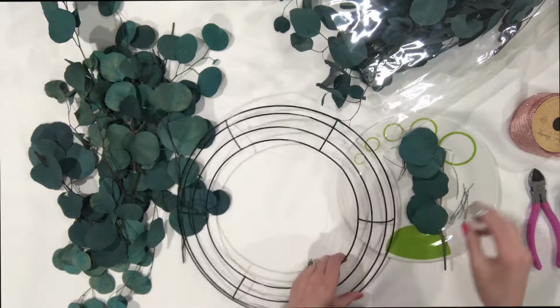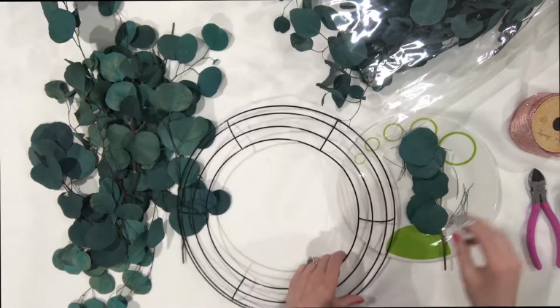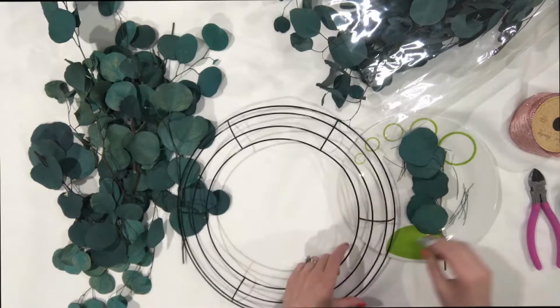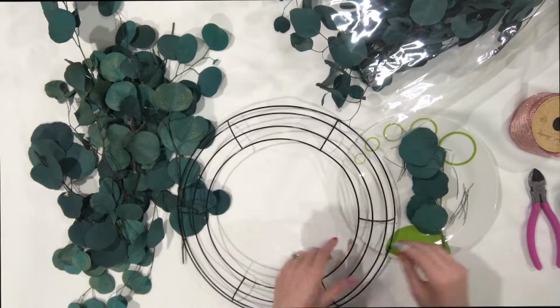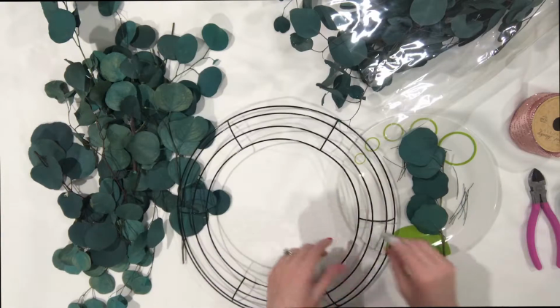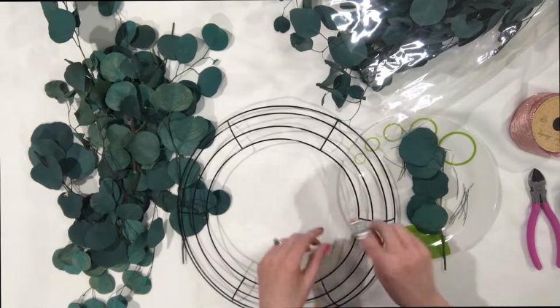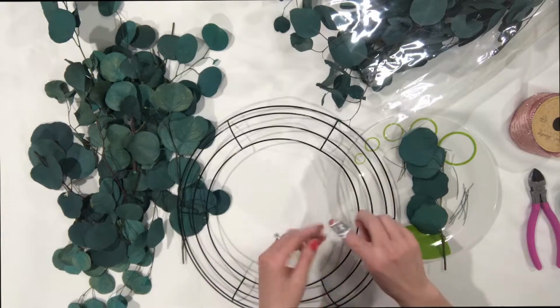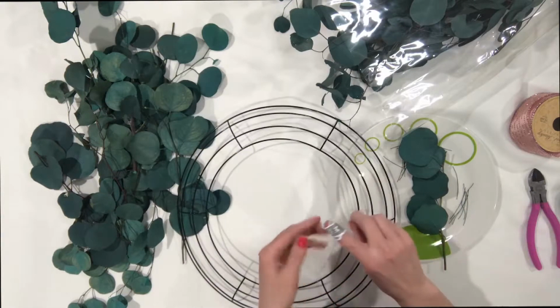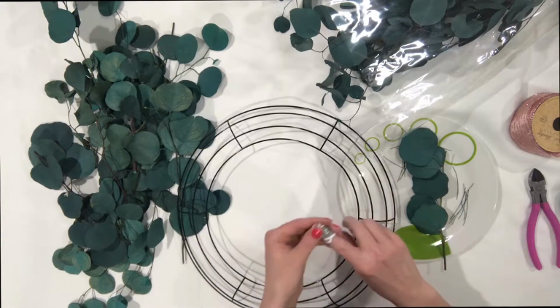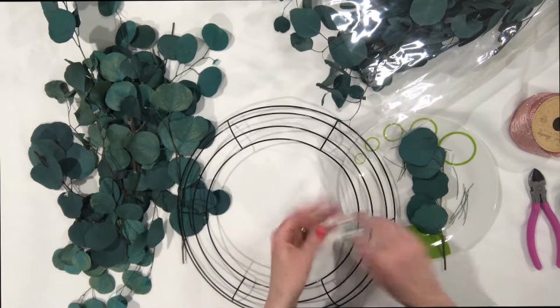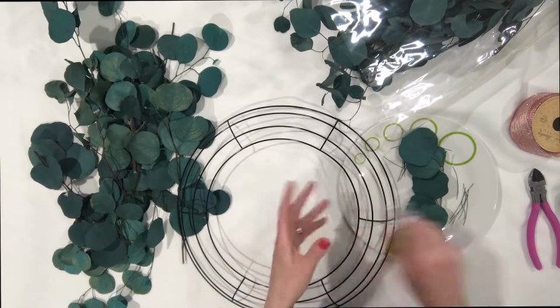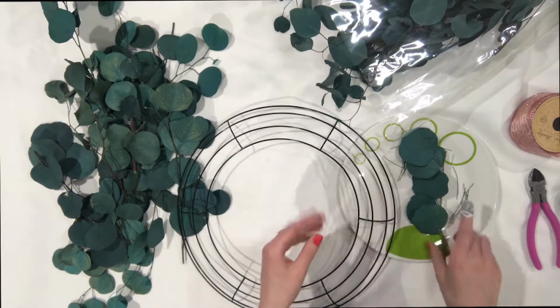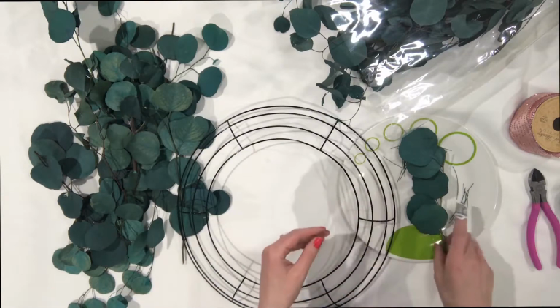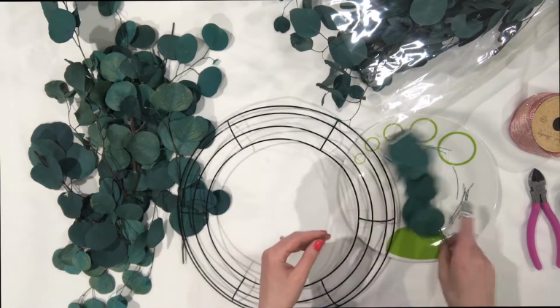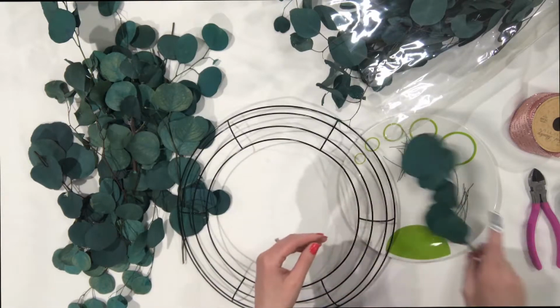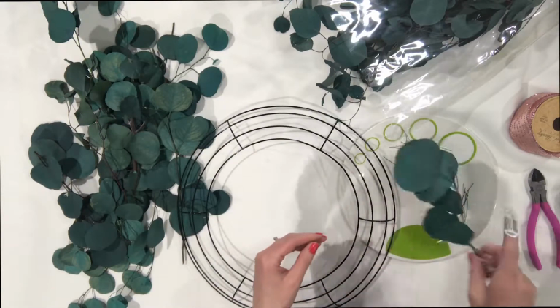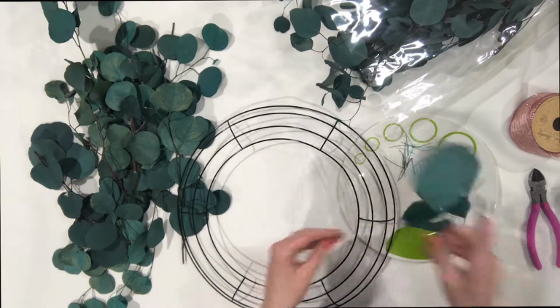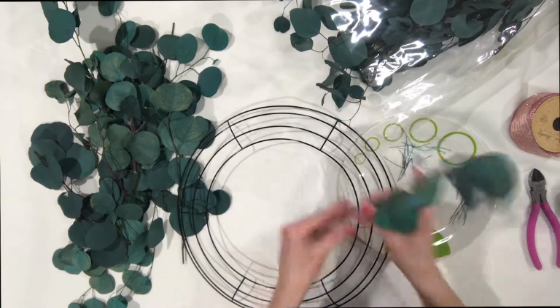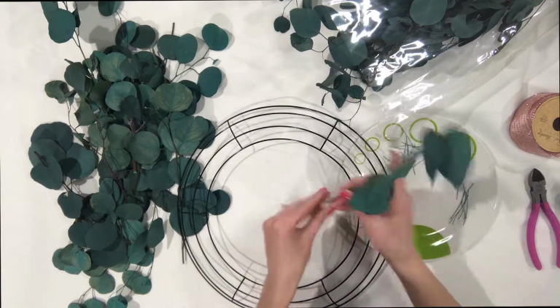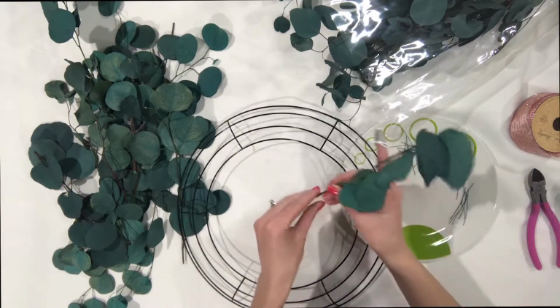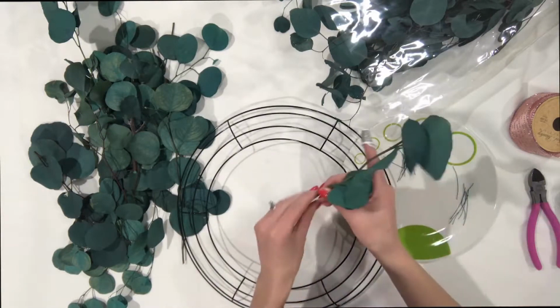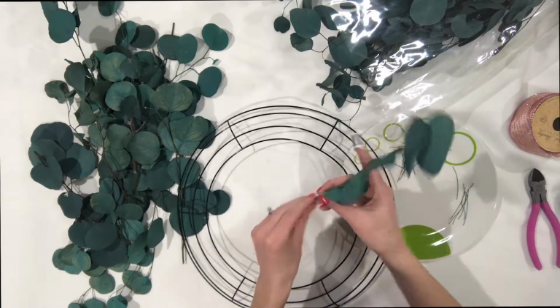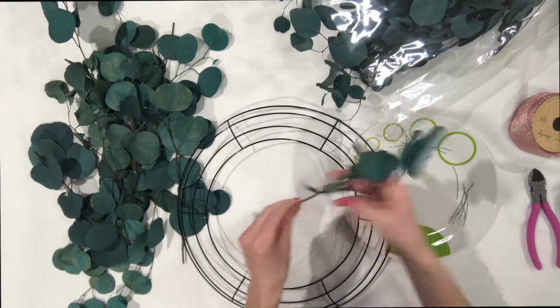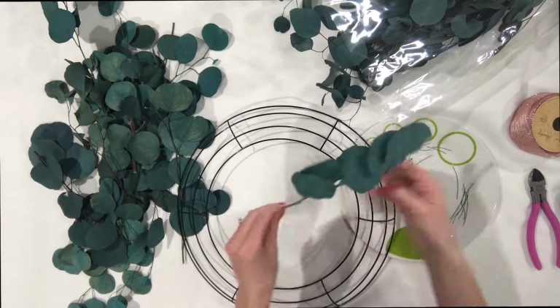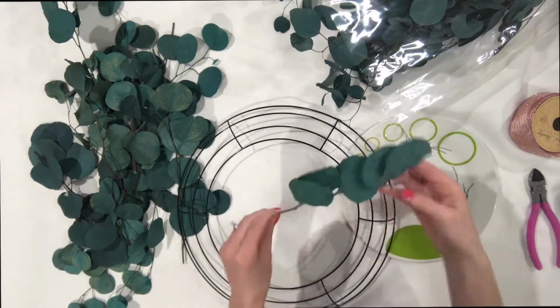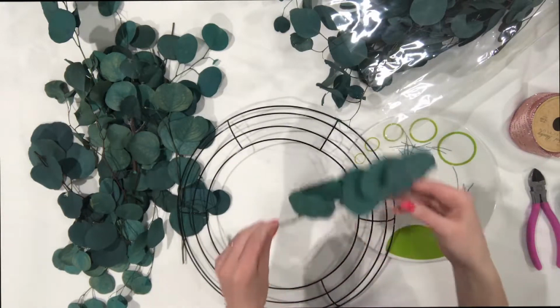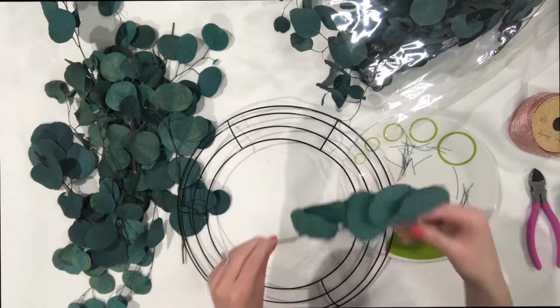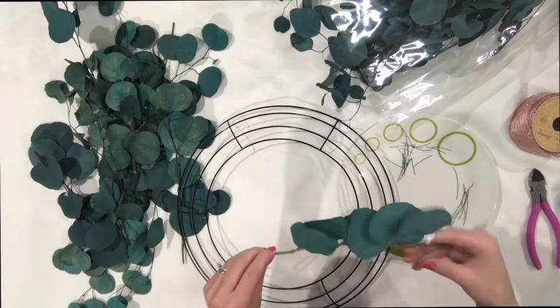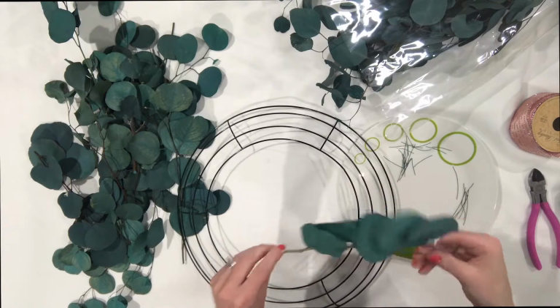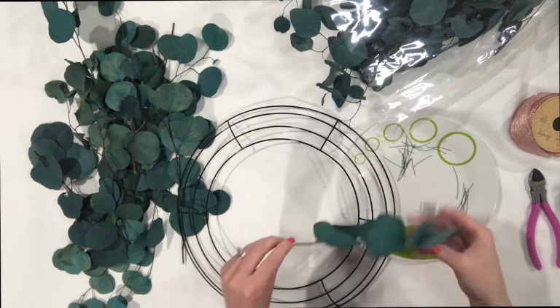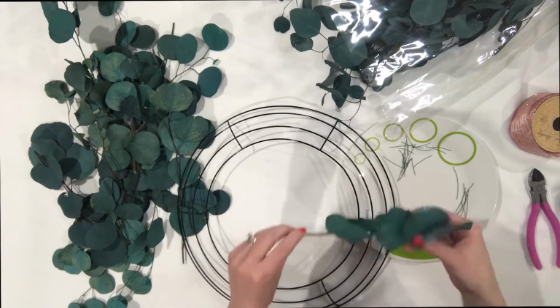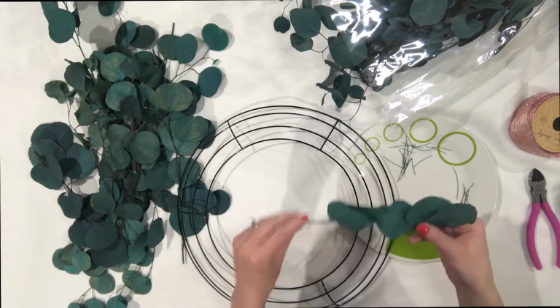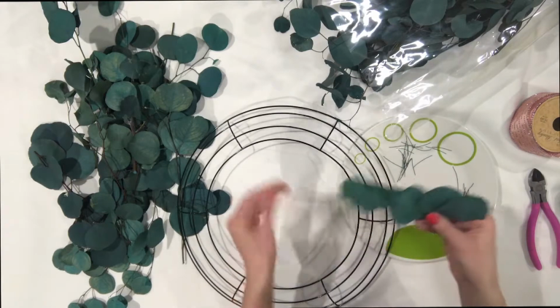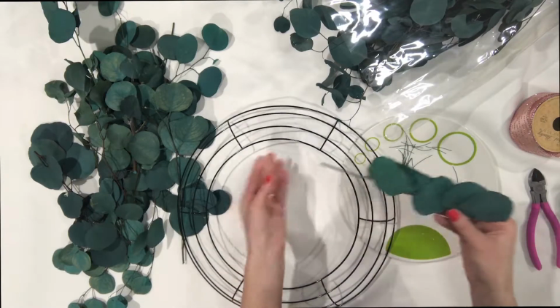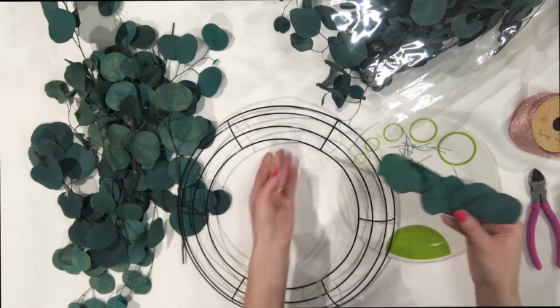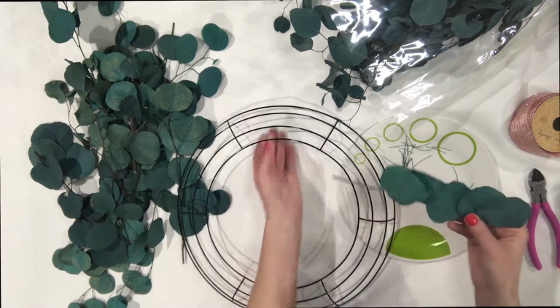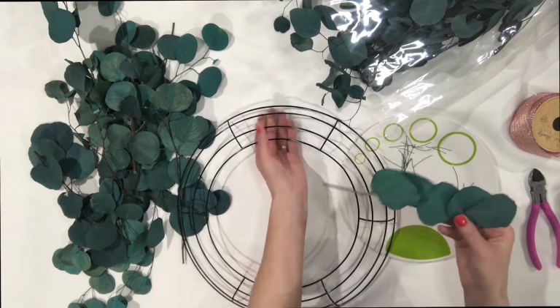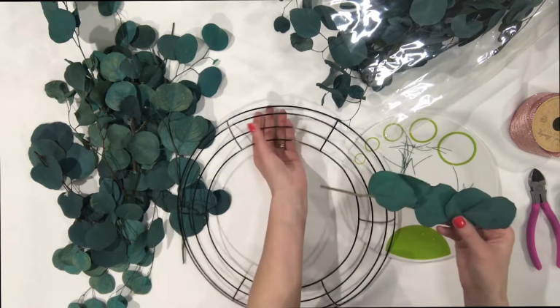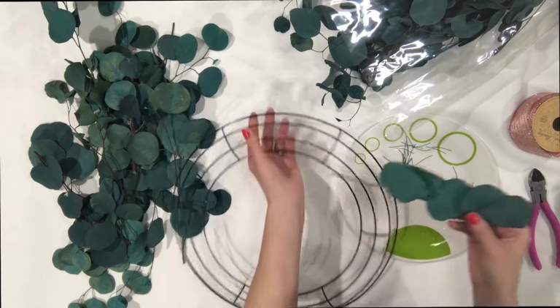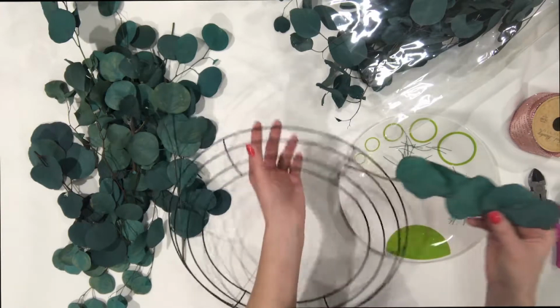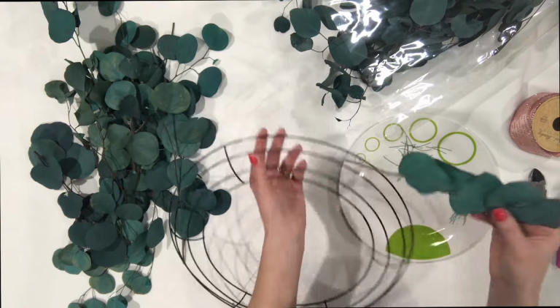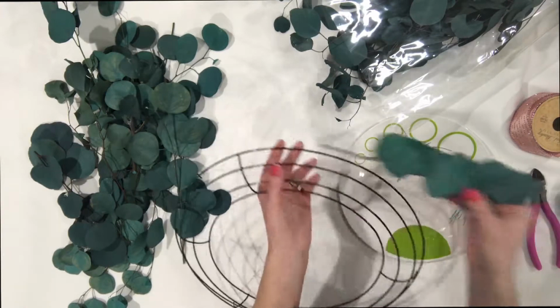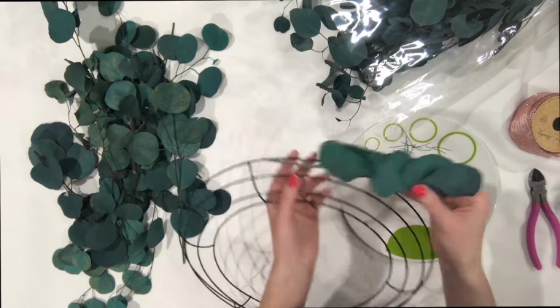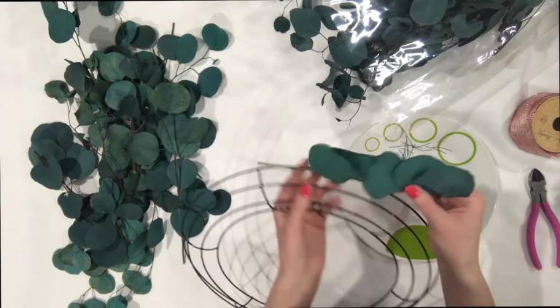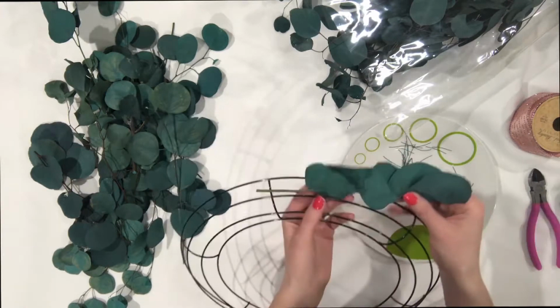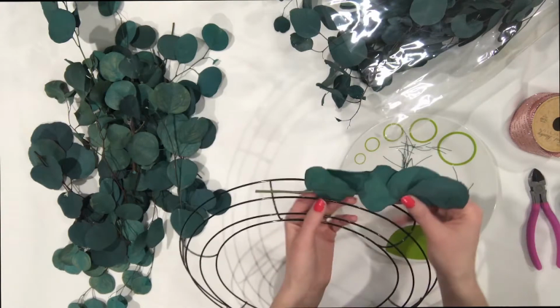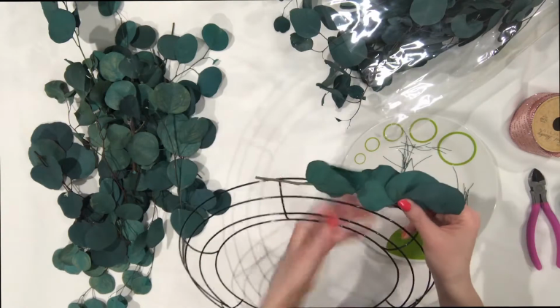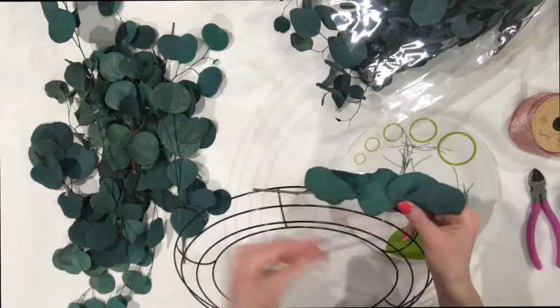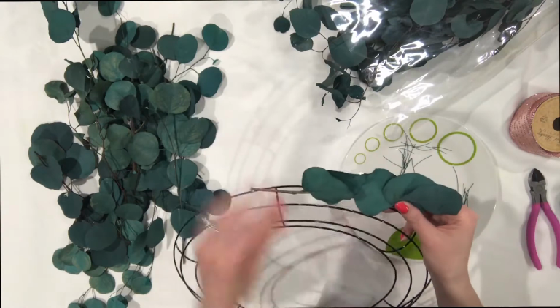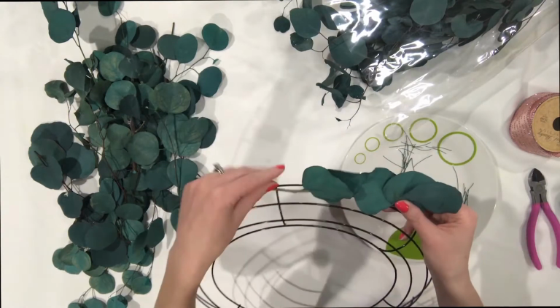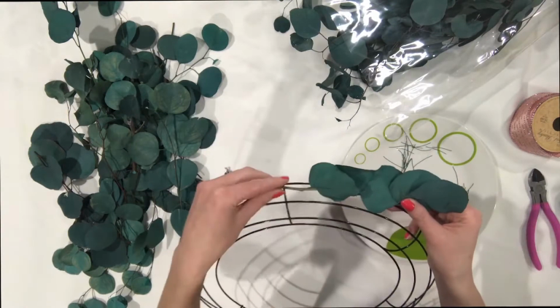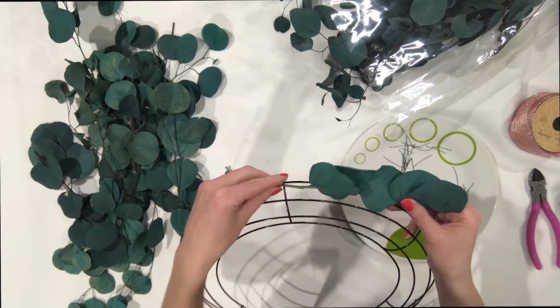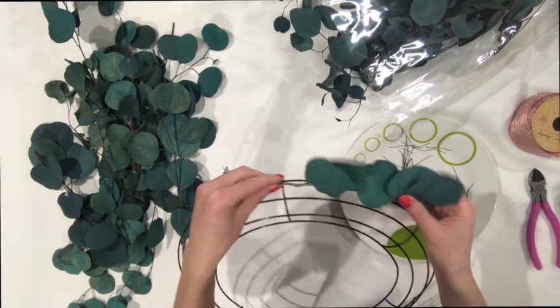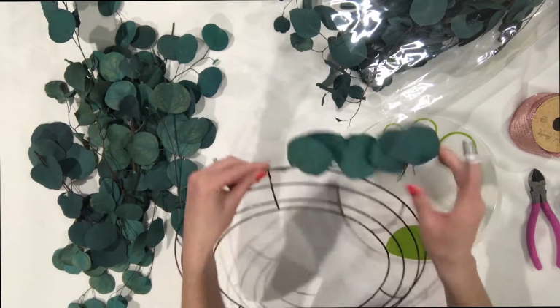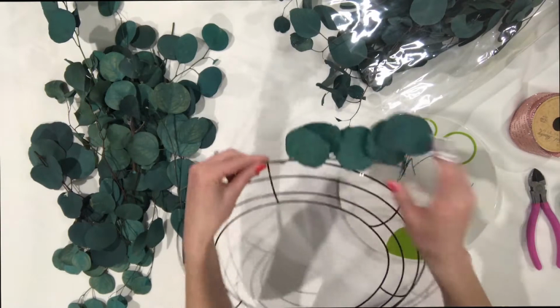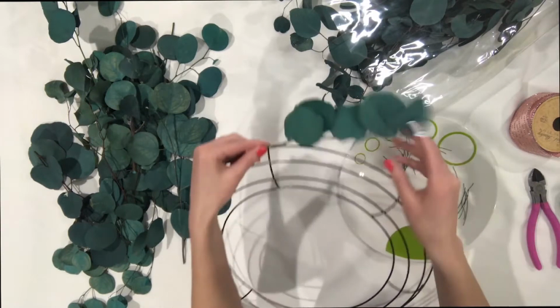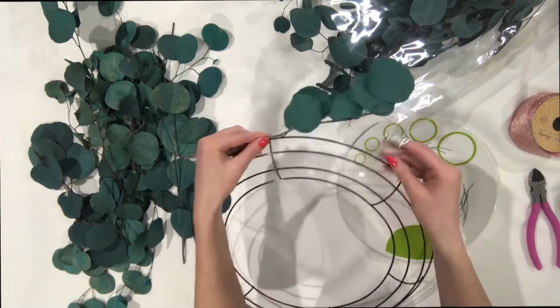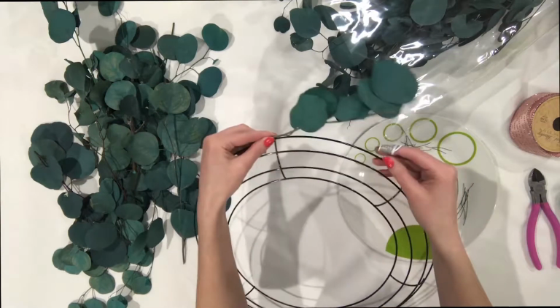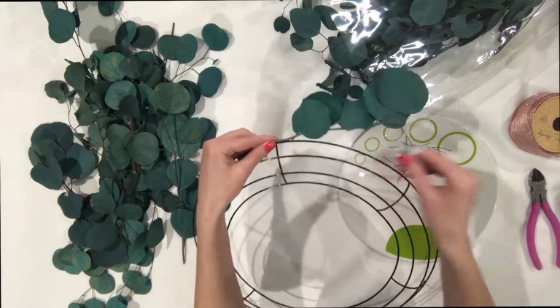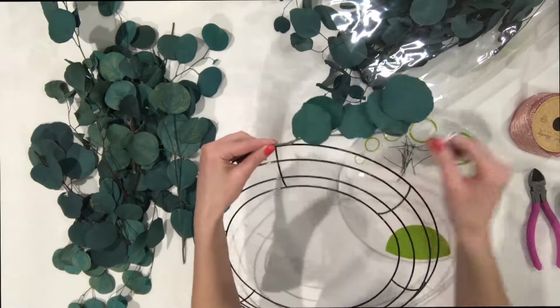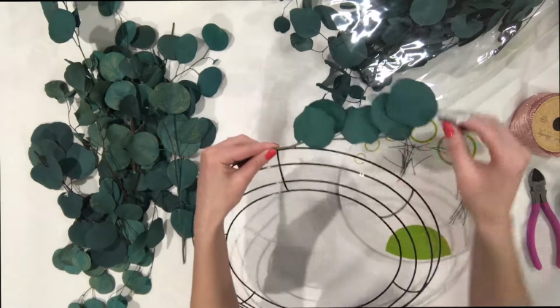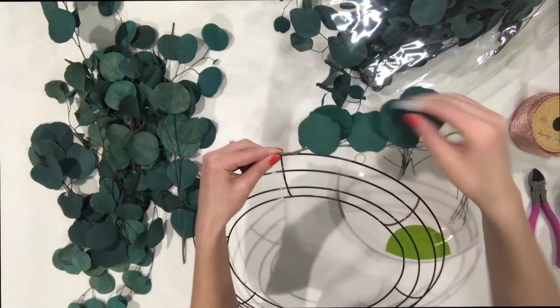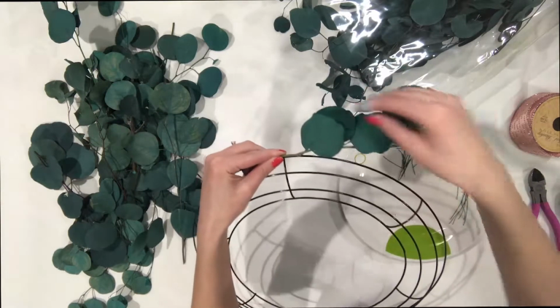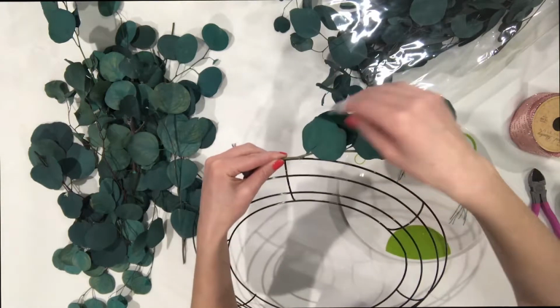Sorry about my band-aid. I got in a fight with a wire cutter — hopefully that doesn't happen to you.